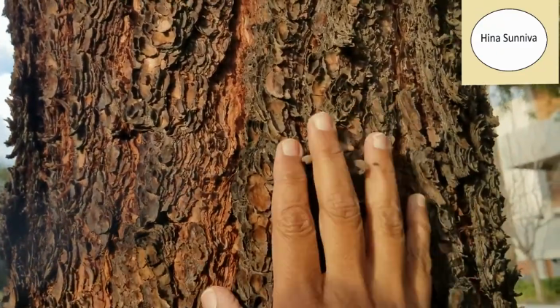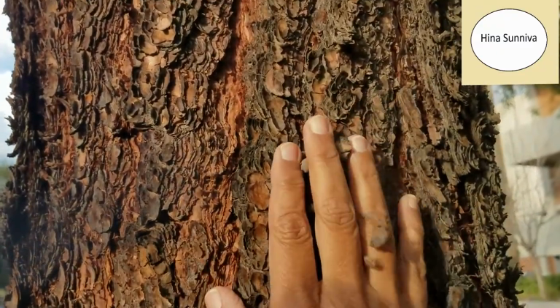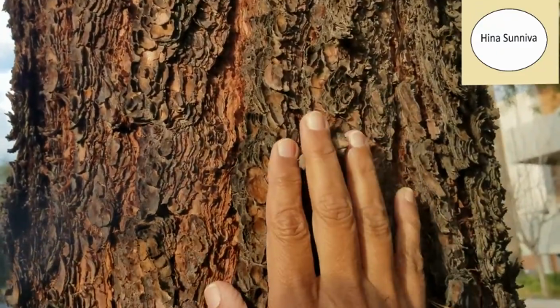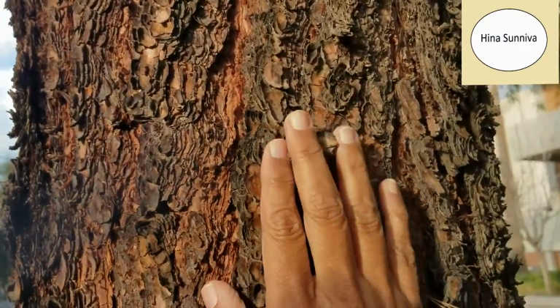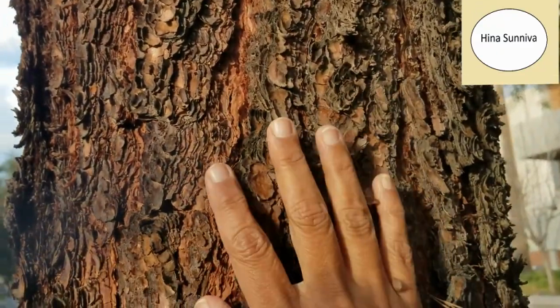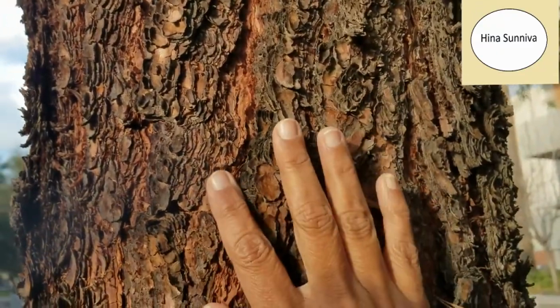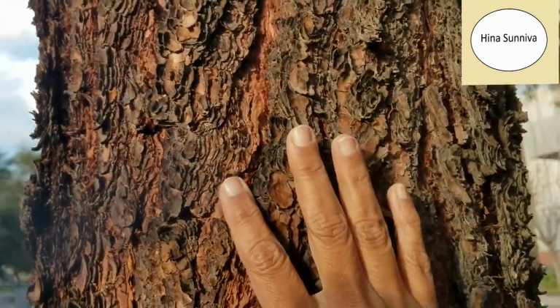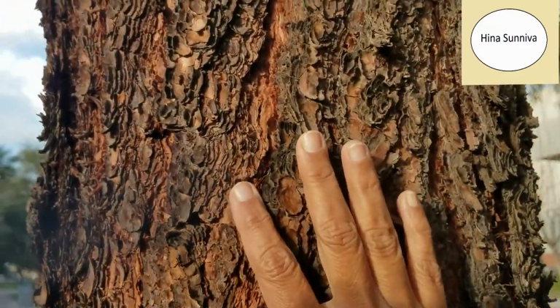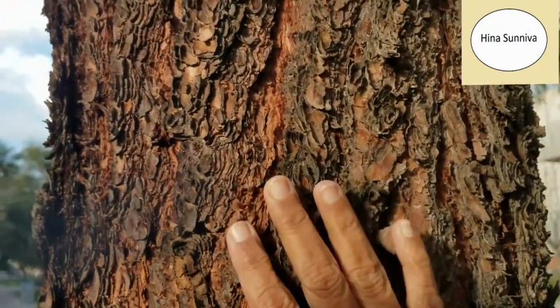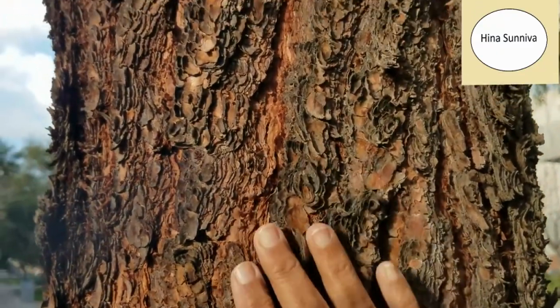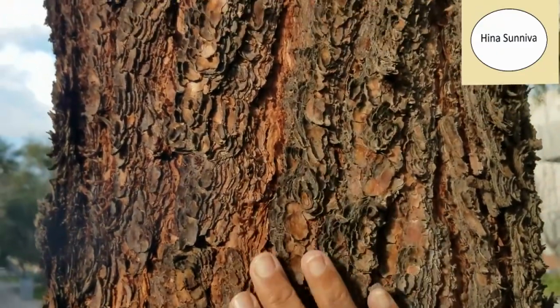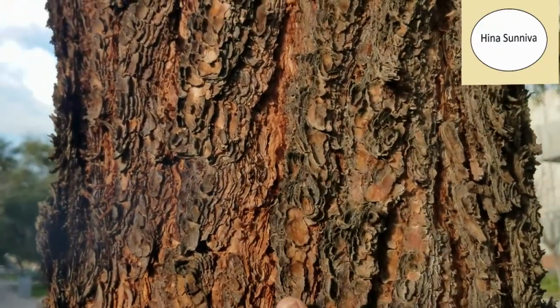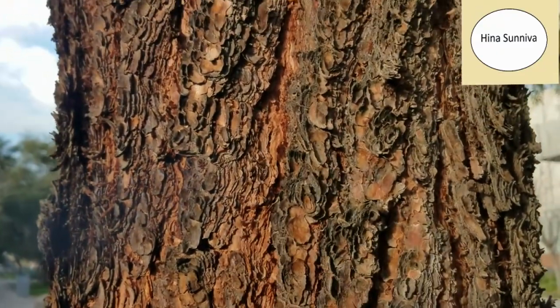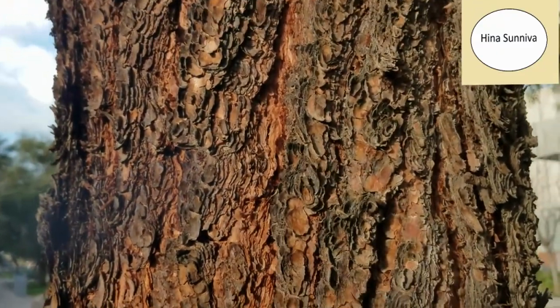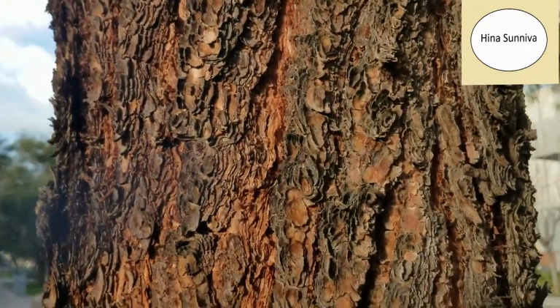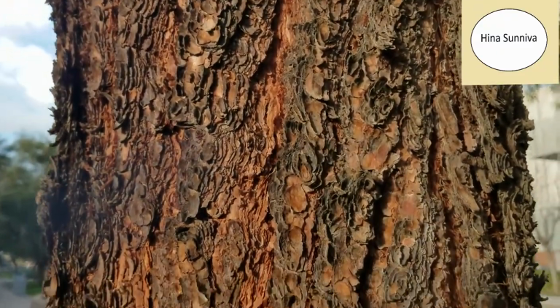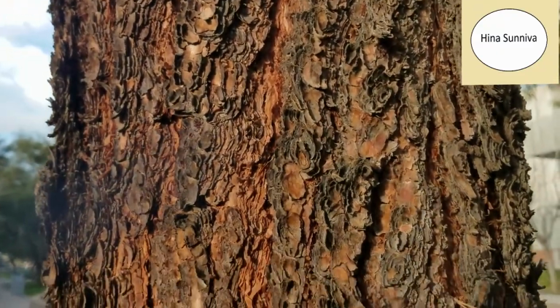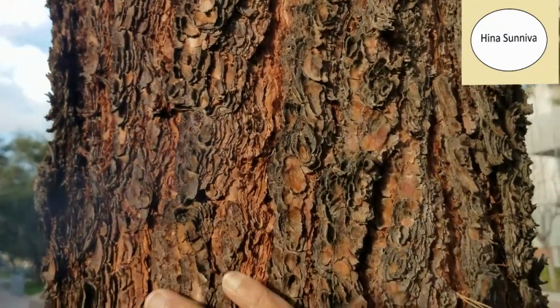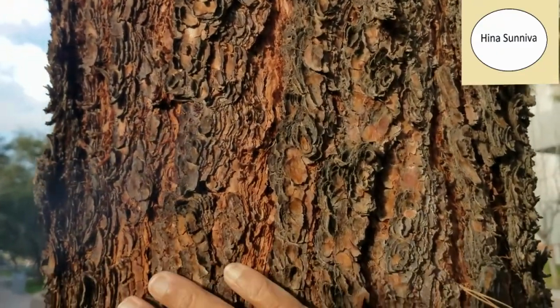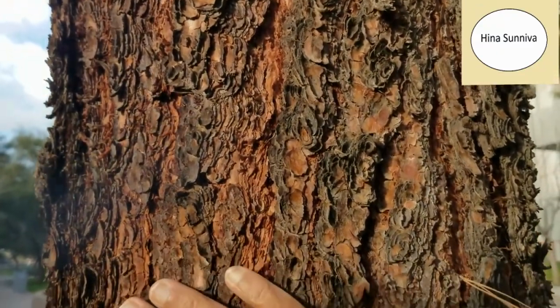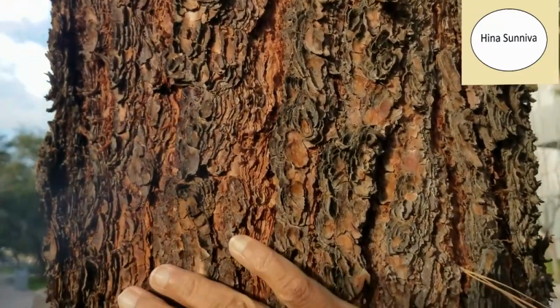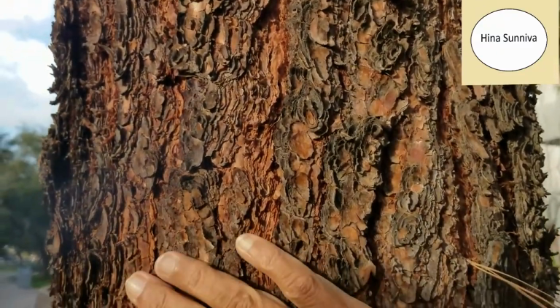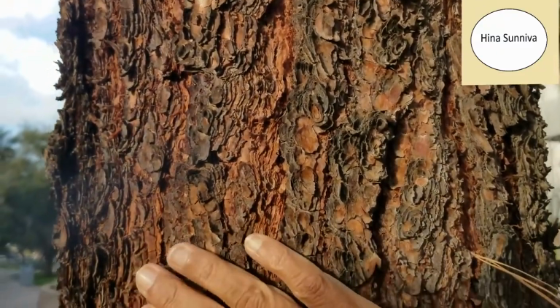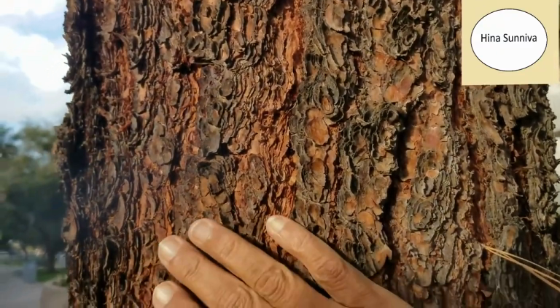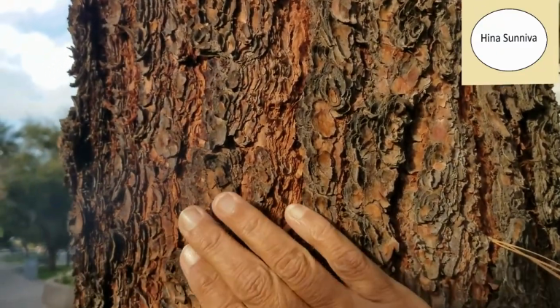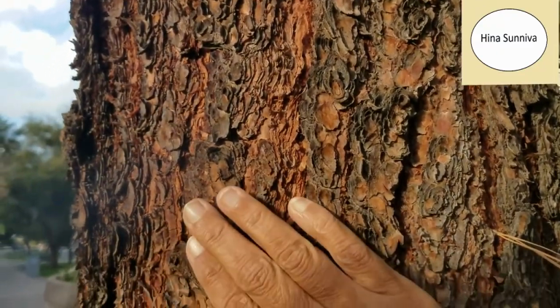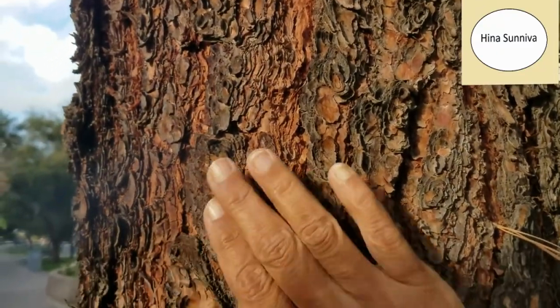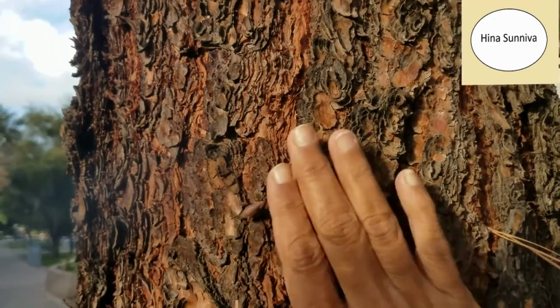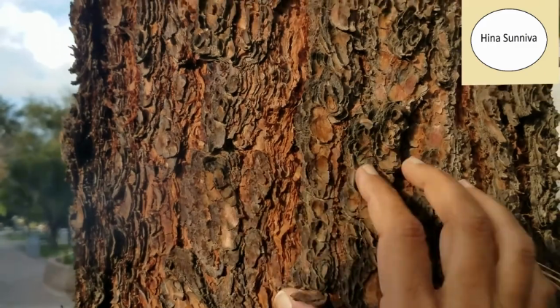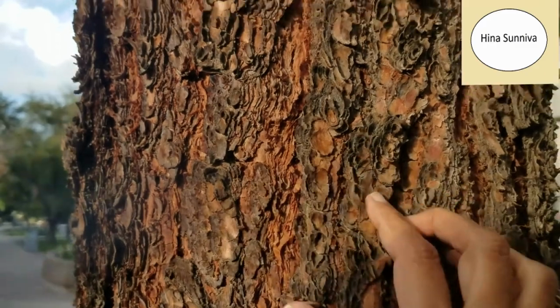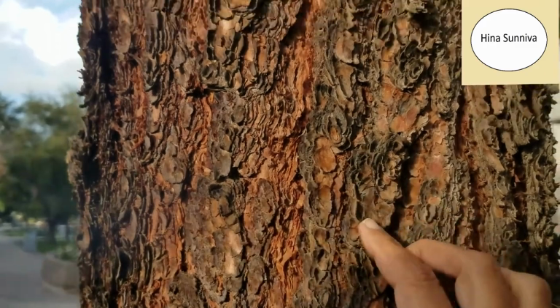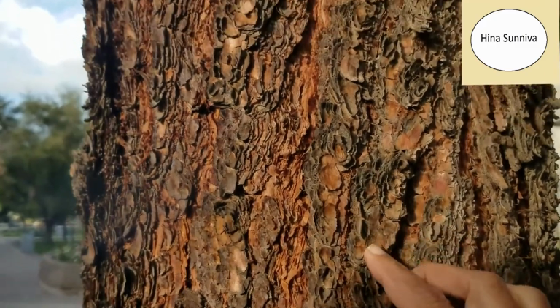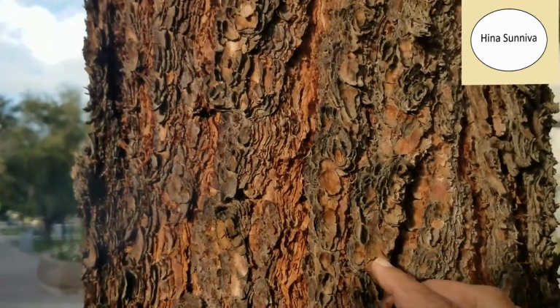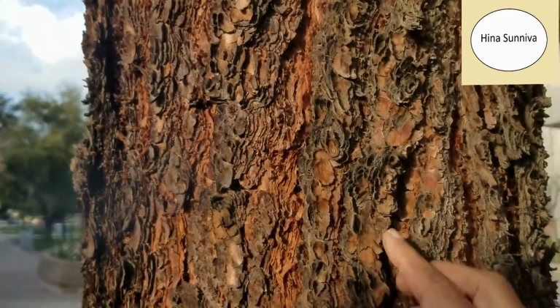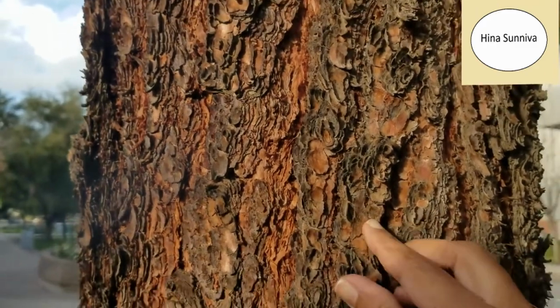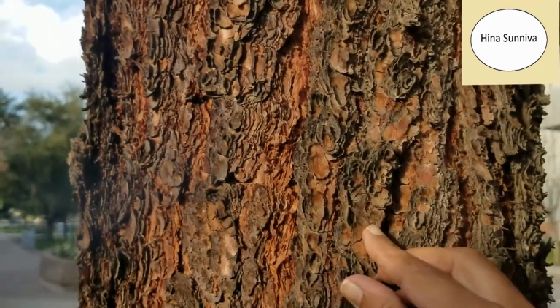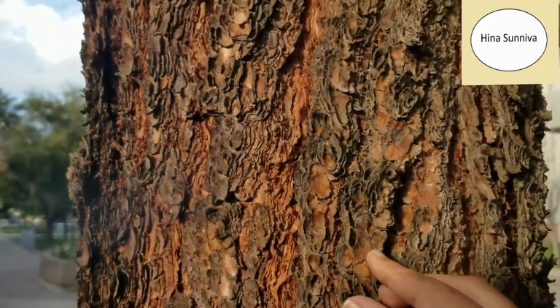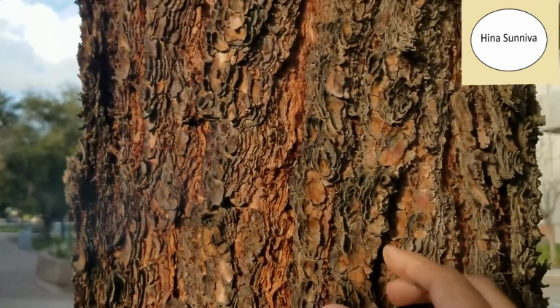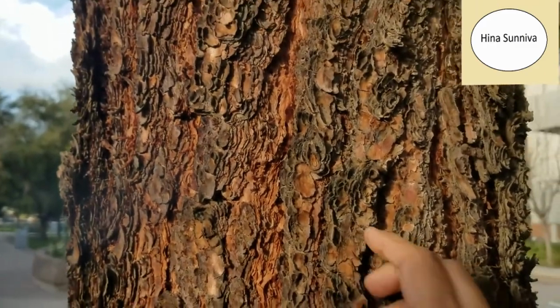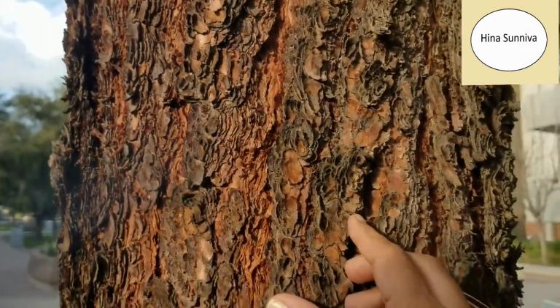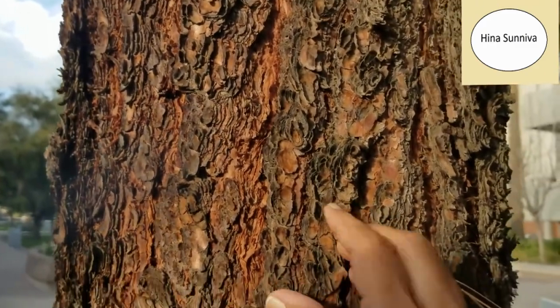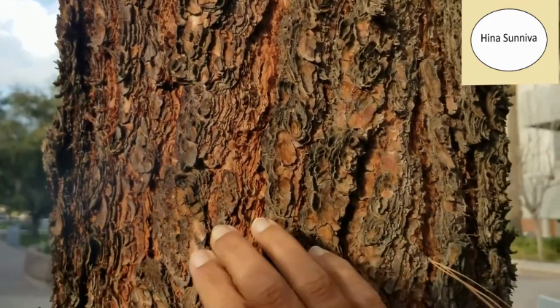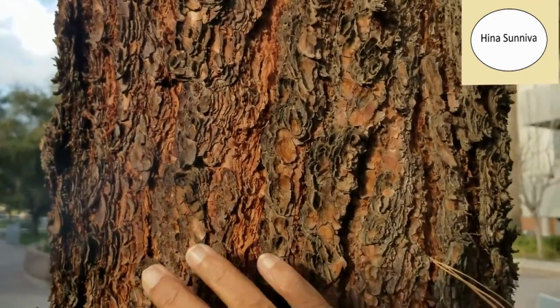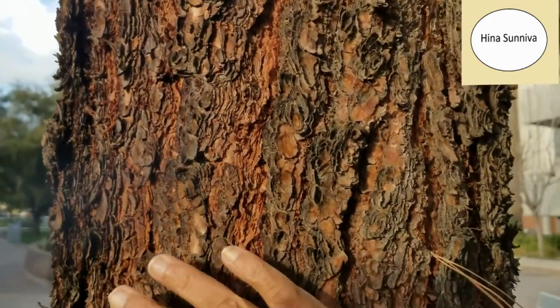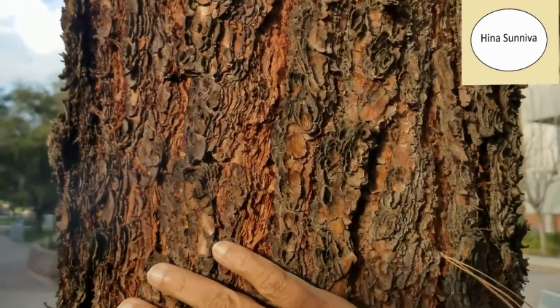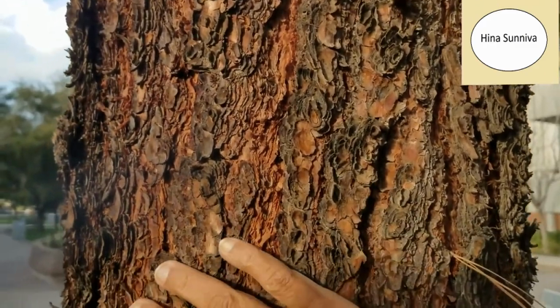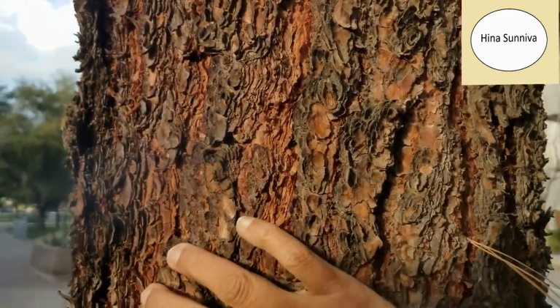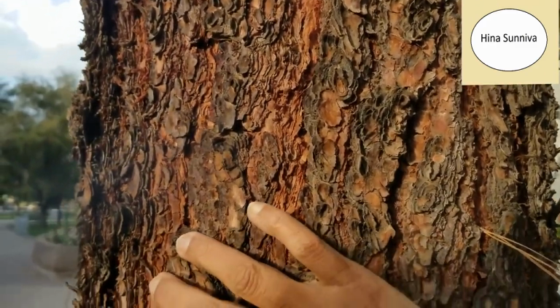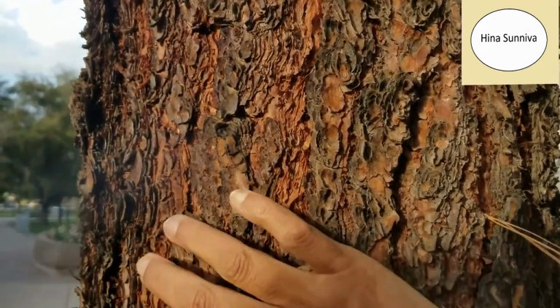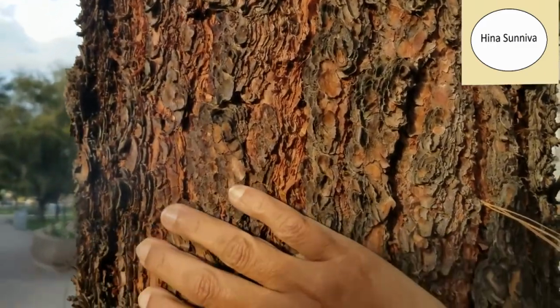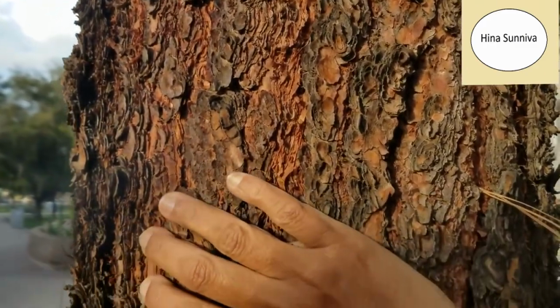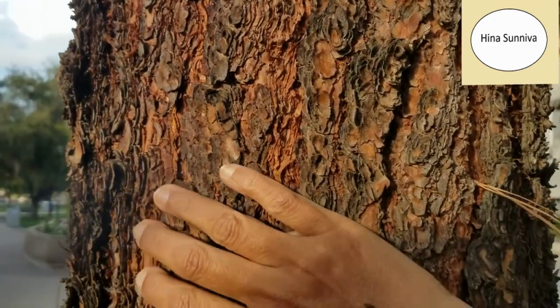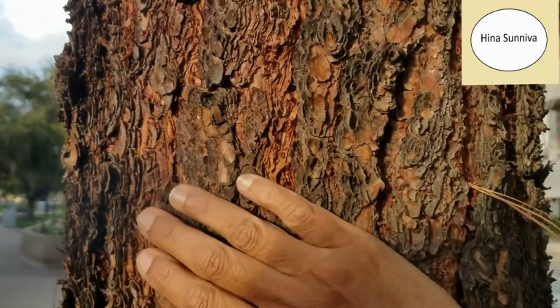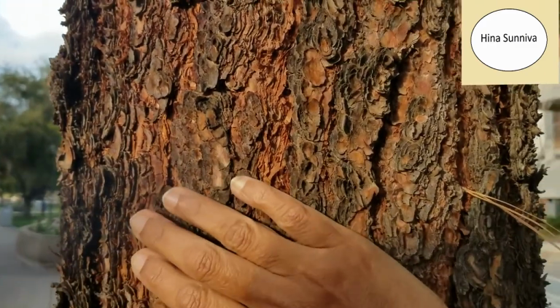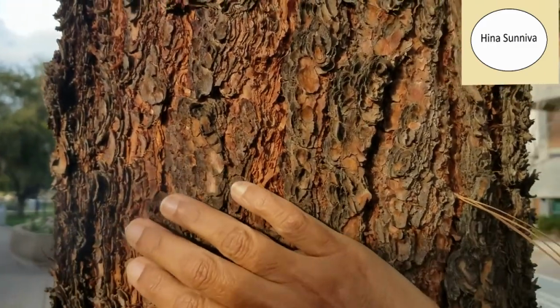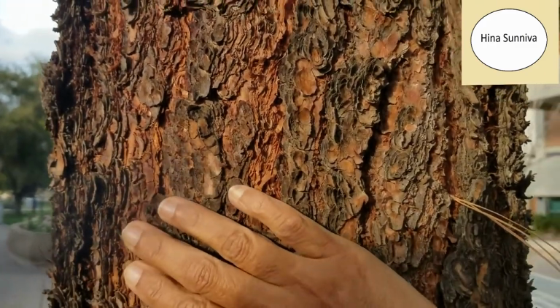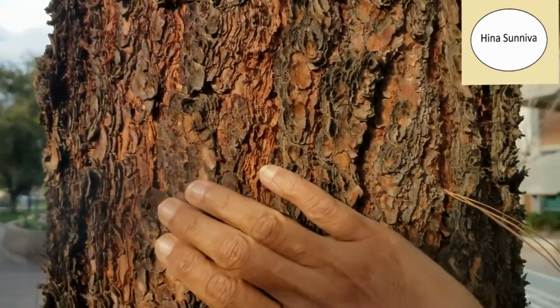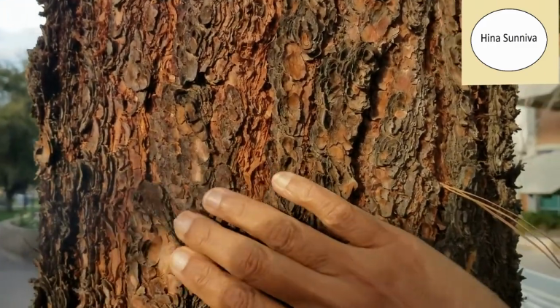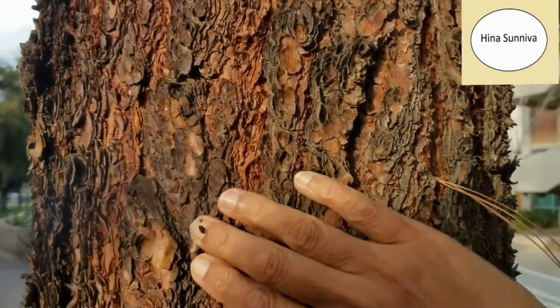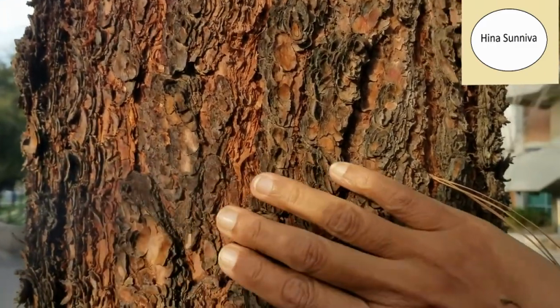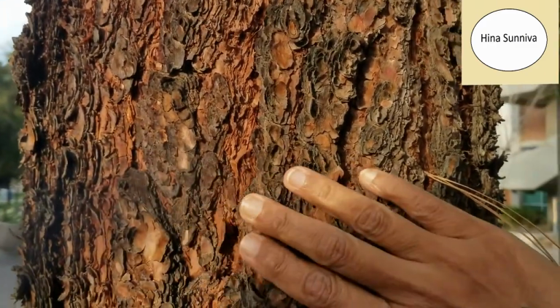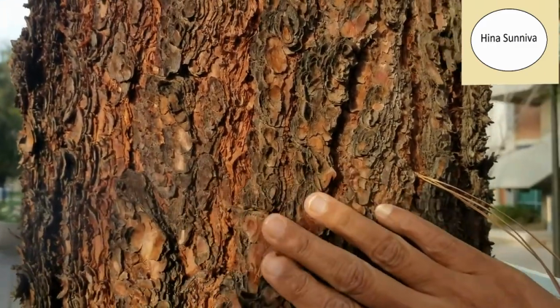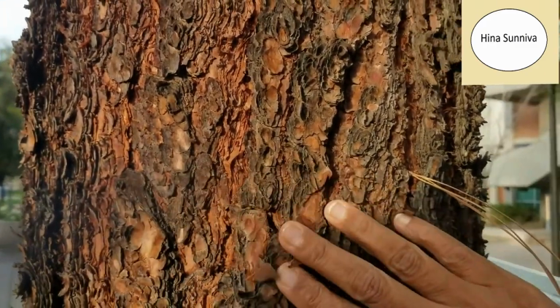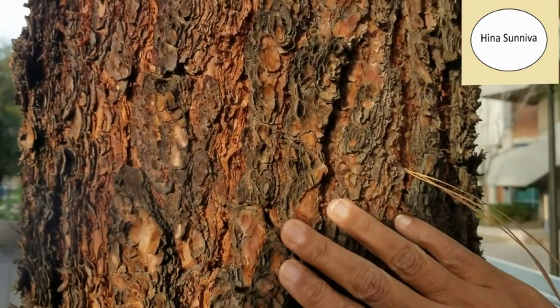The bark is brown in color and it is very scaly.